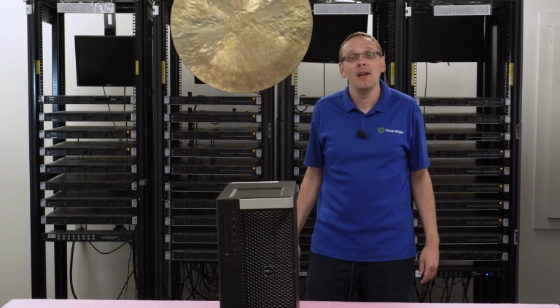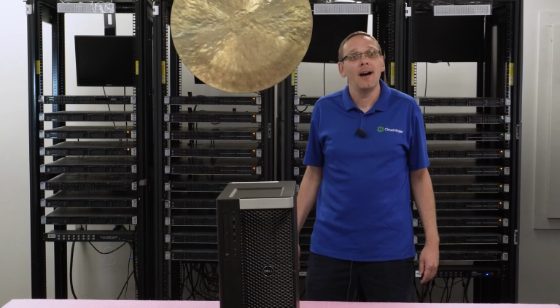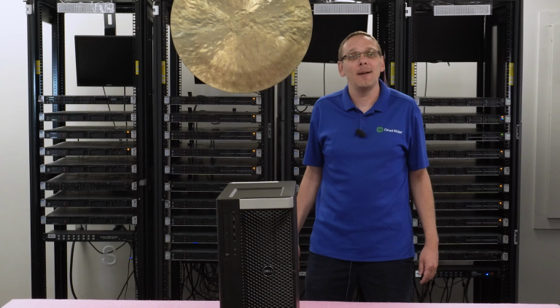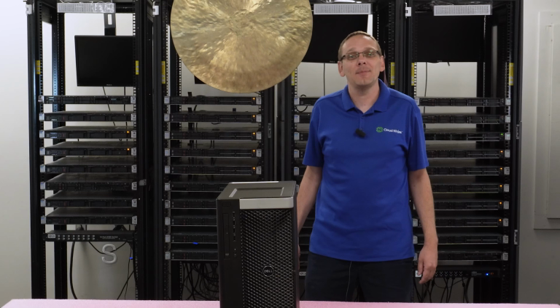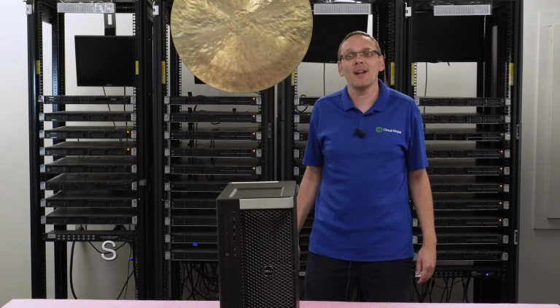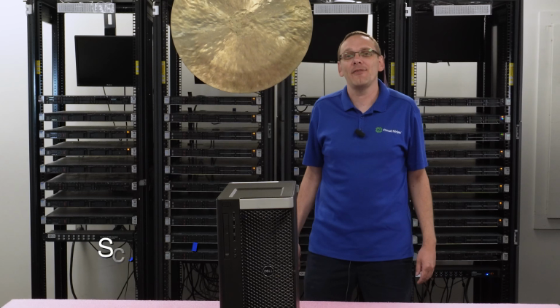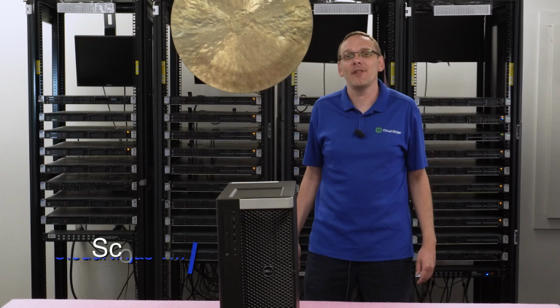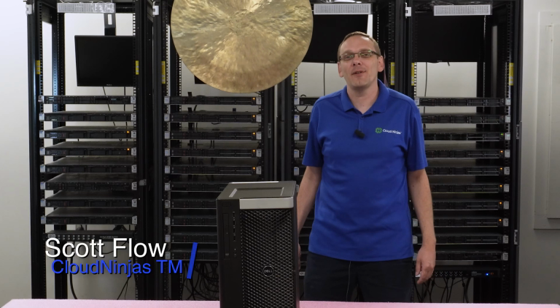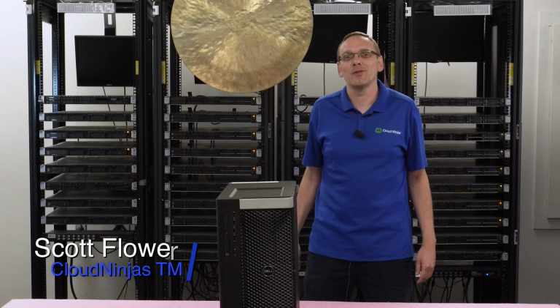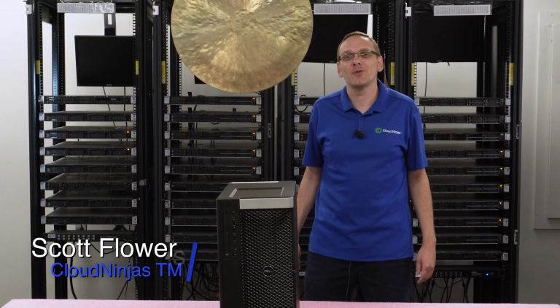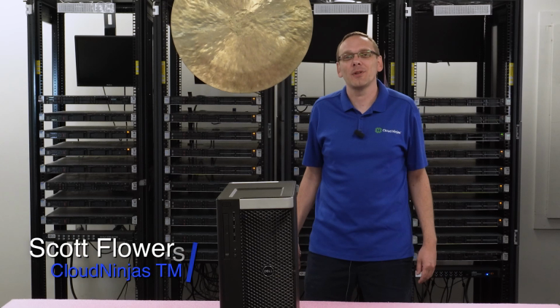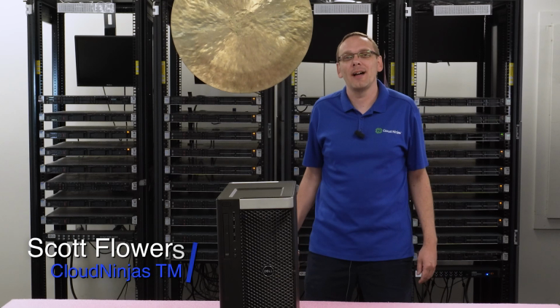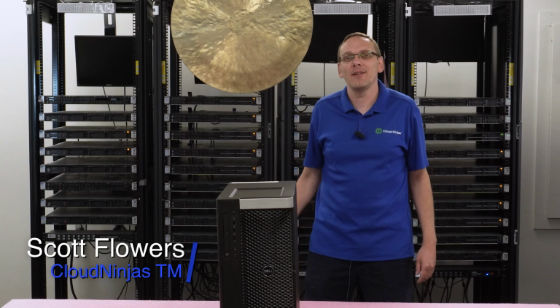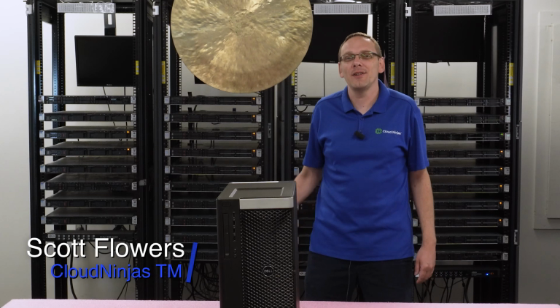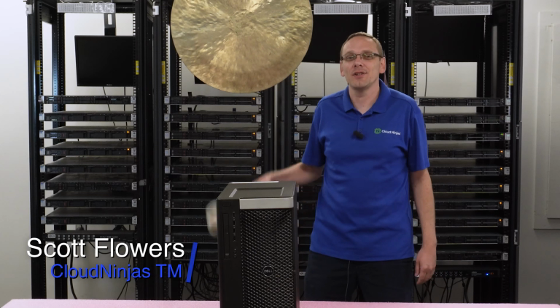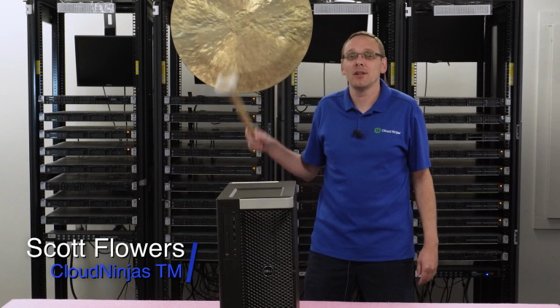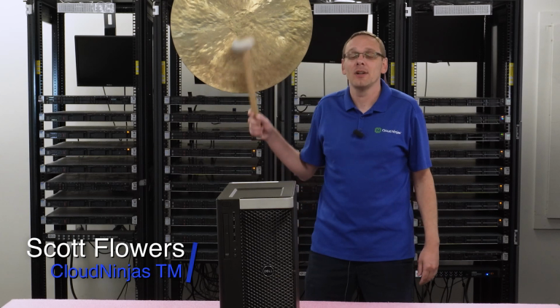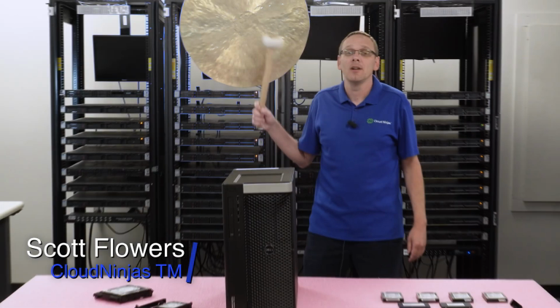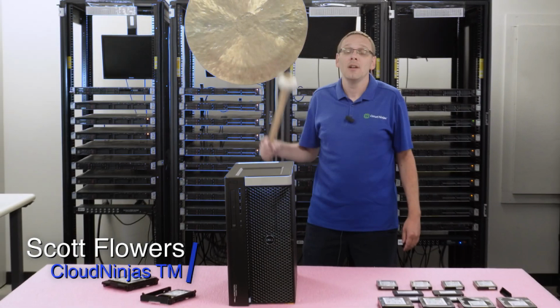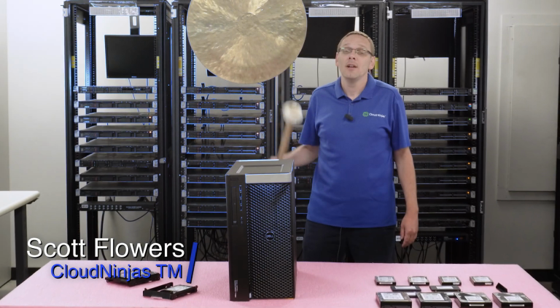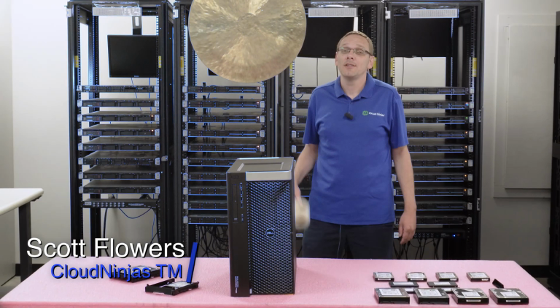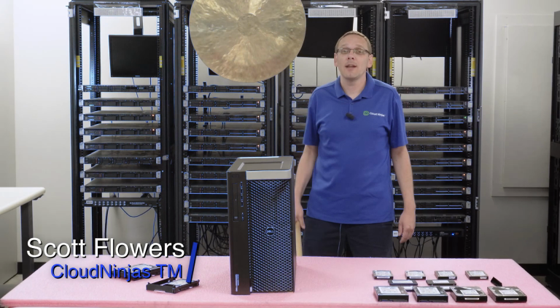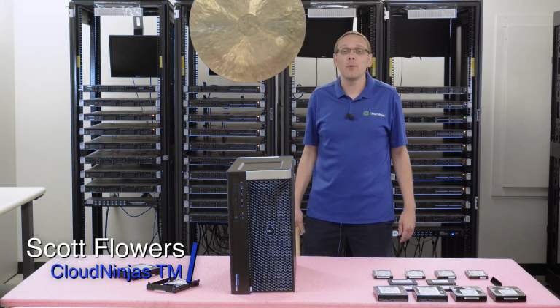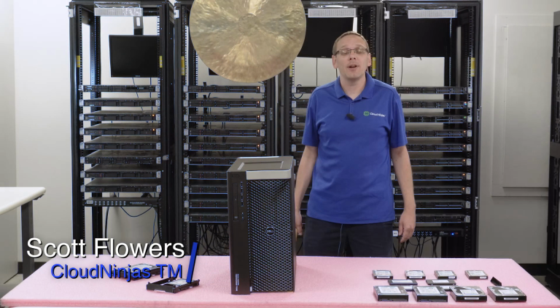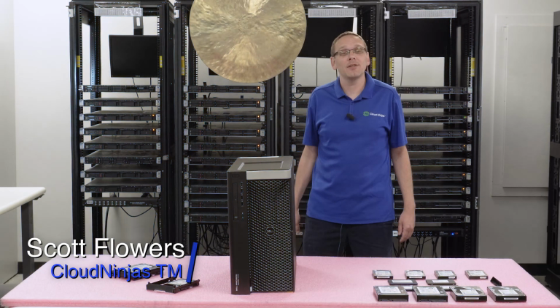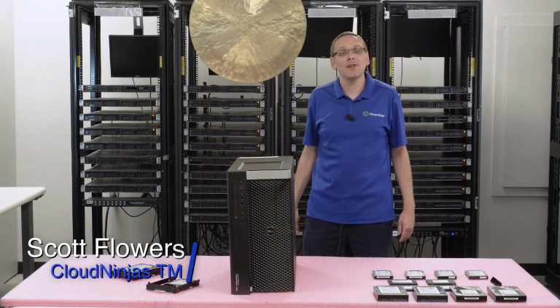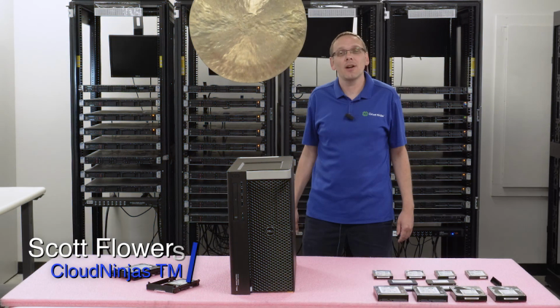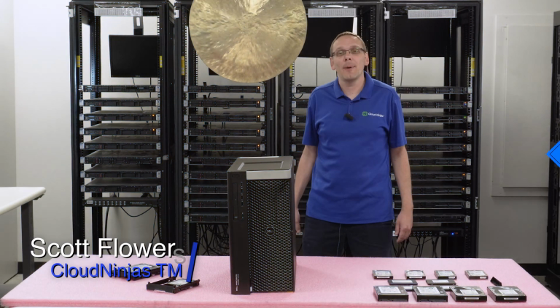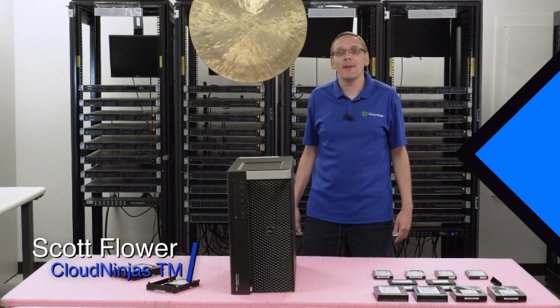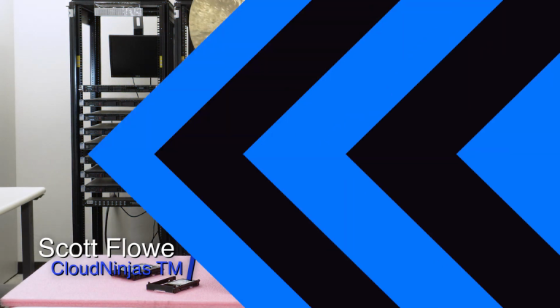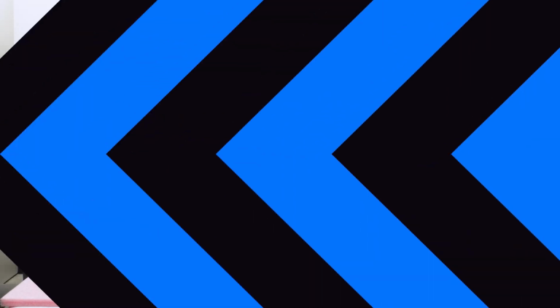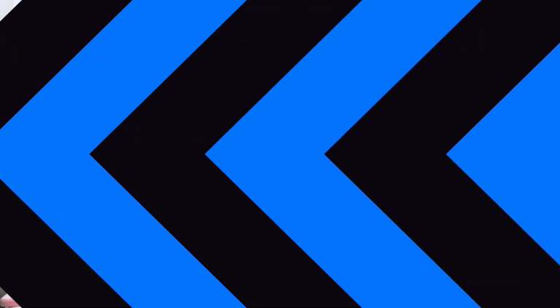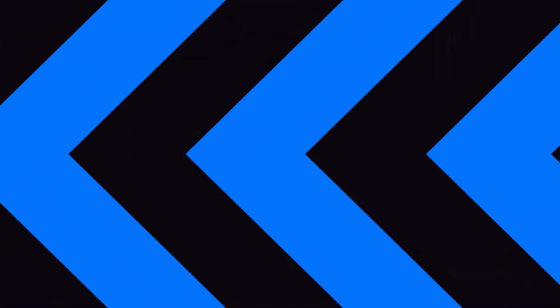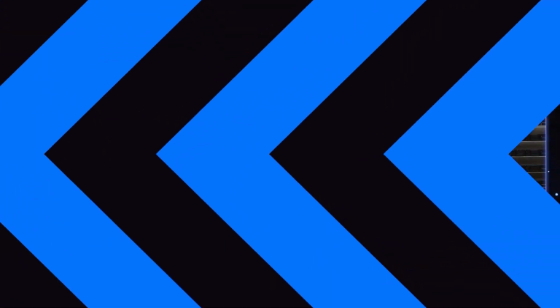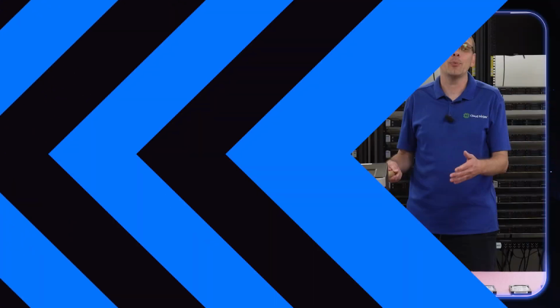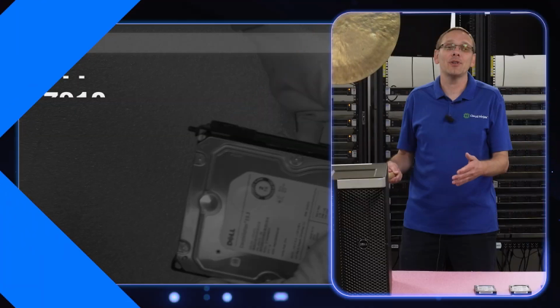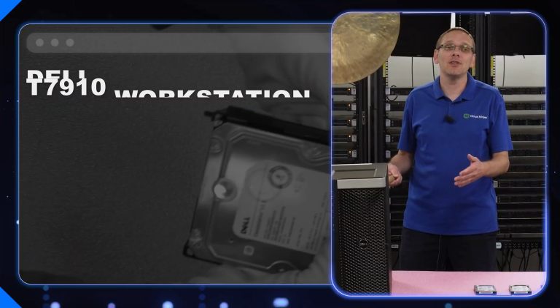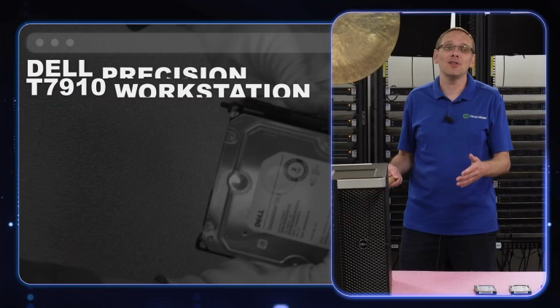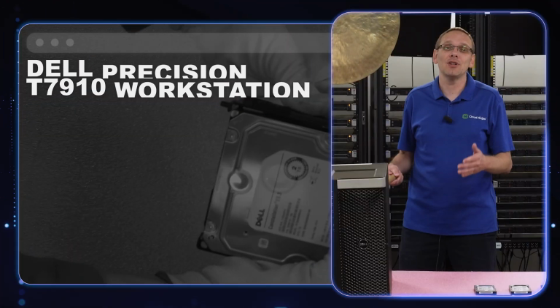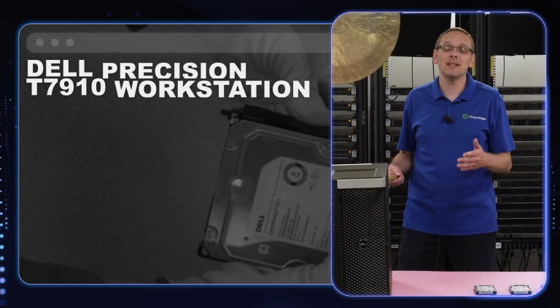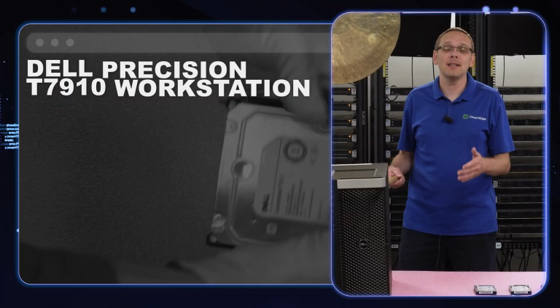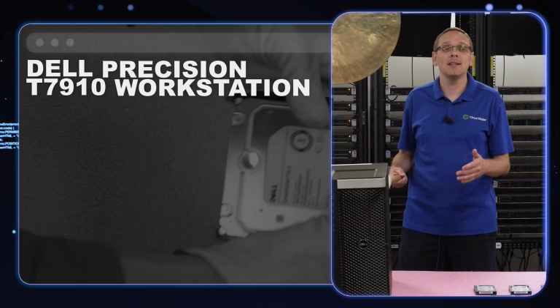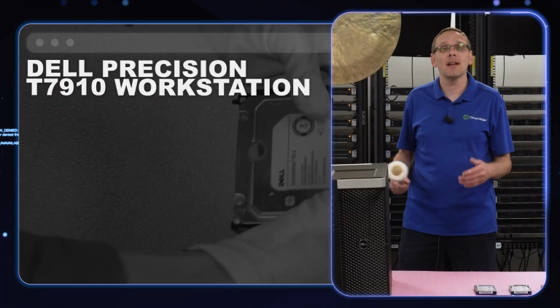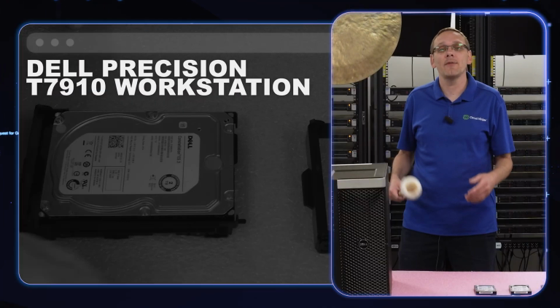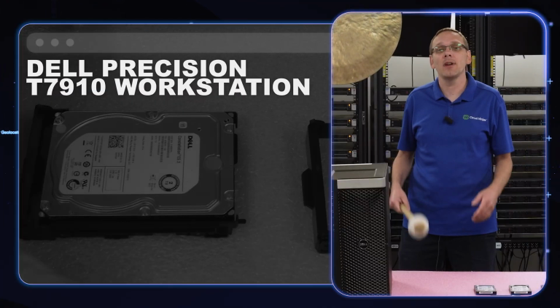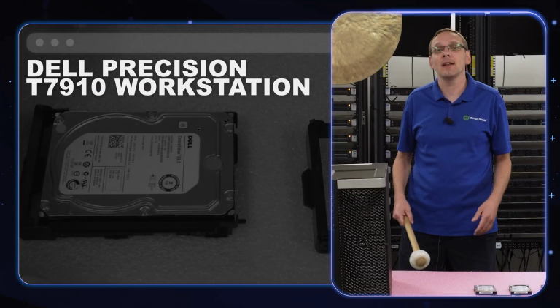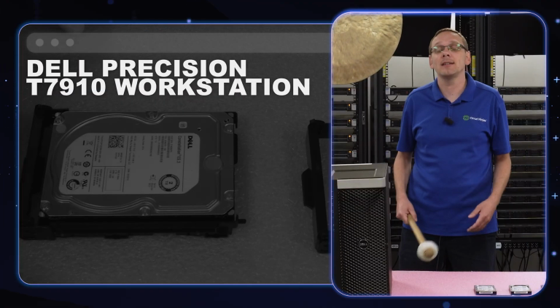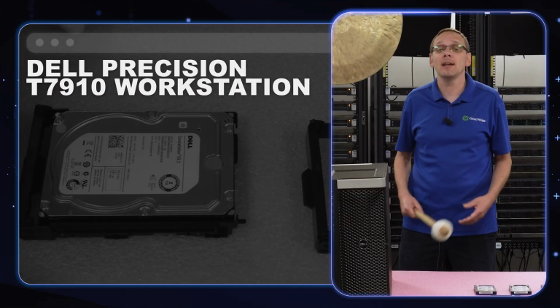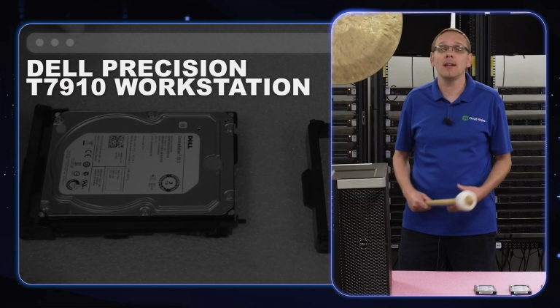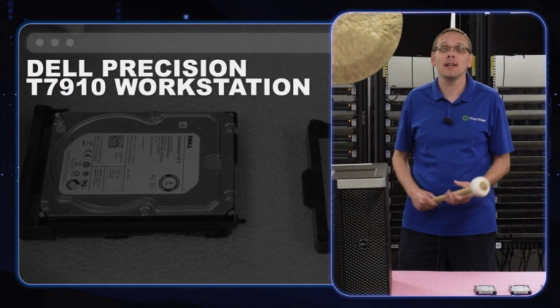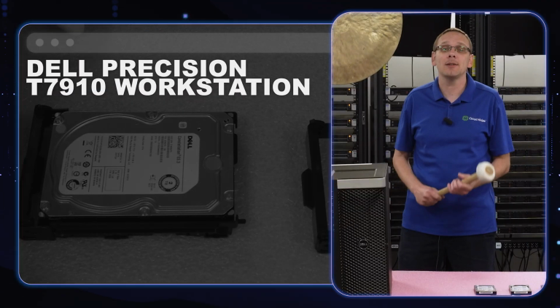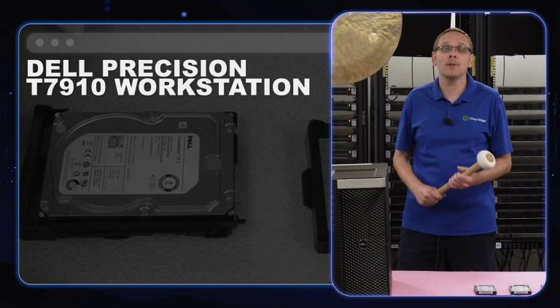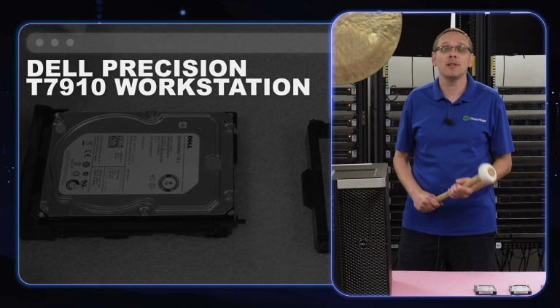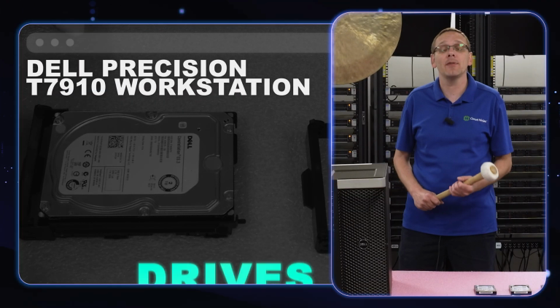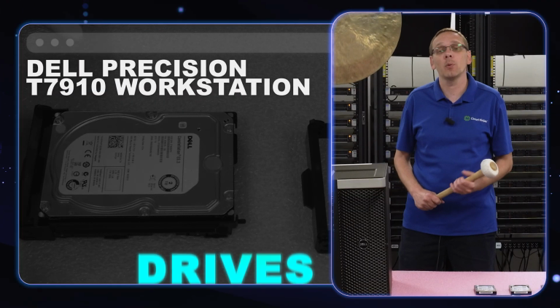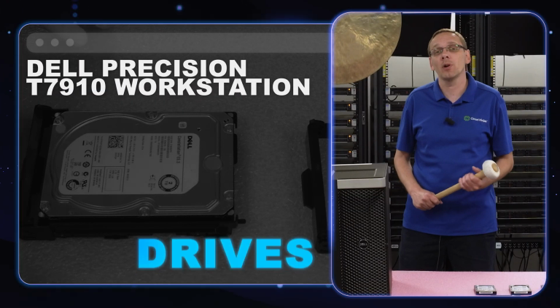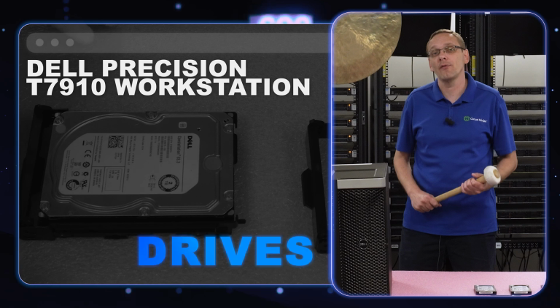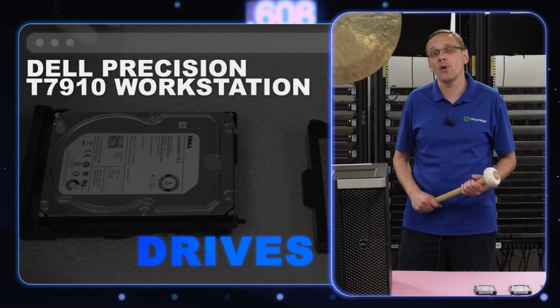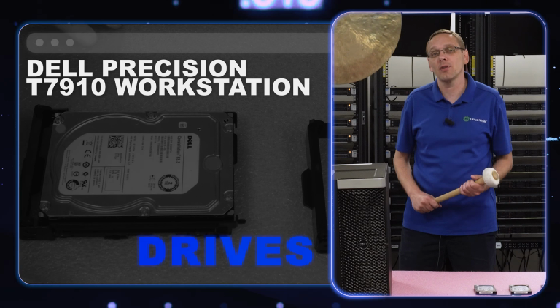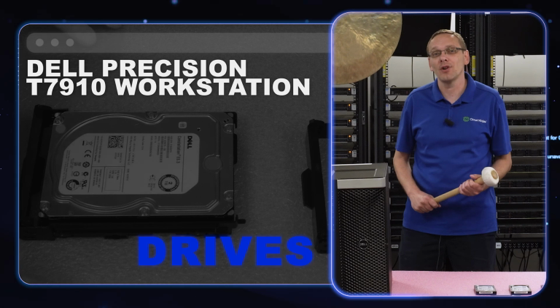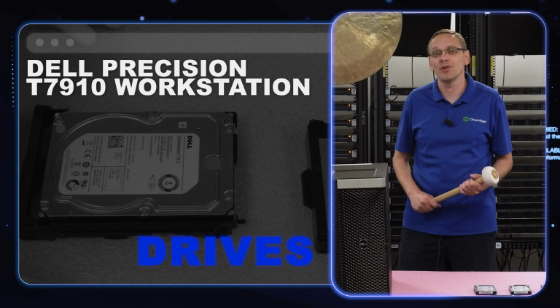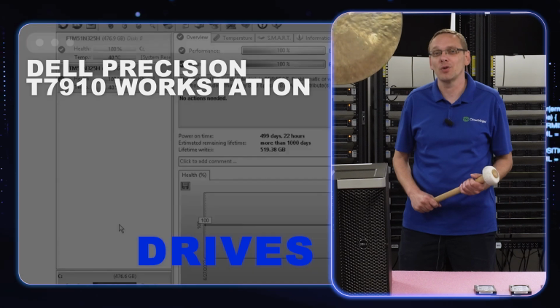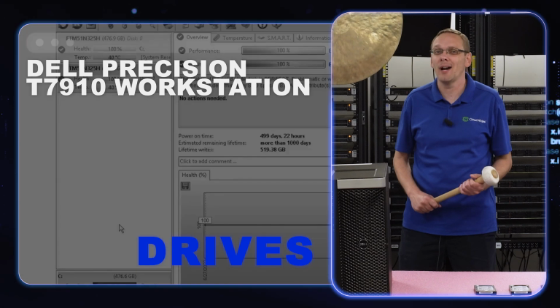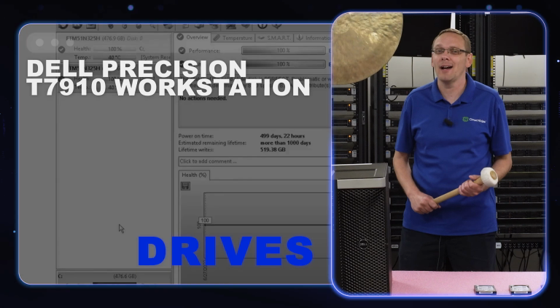Hi, I'm Scott Flowers with Cloud Ninjas. Today we're here to talk about the Dell Precision T7910, and specifically we're going to focus on drives.